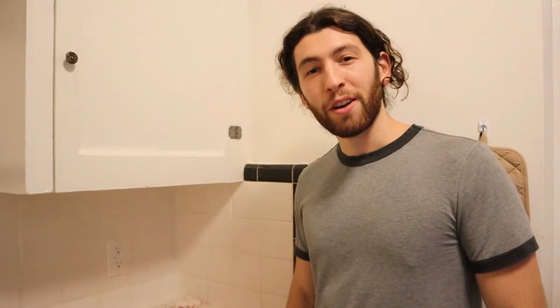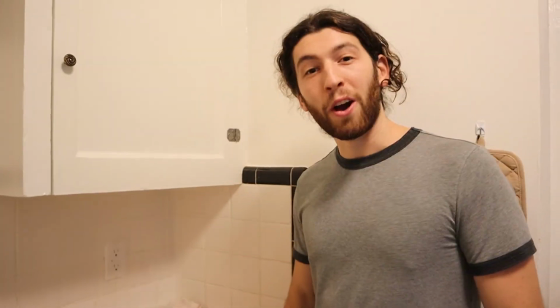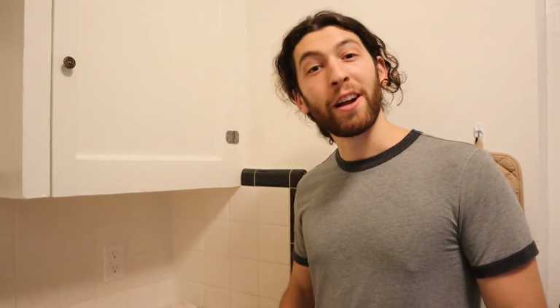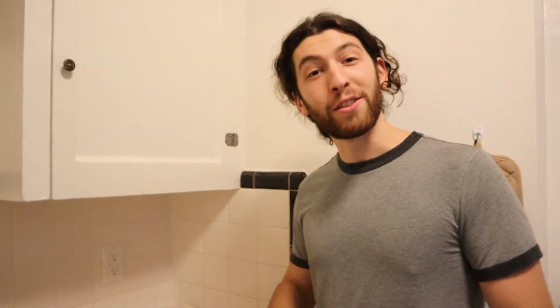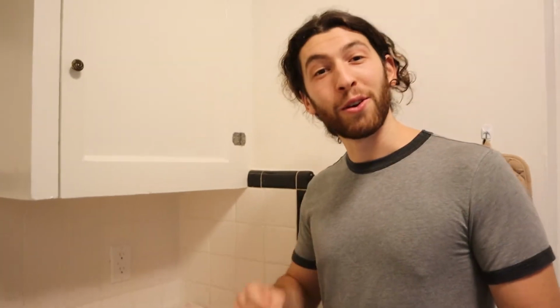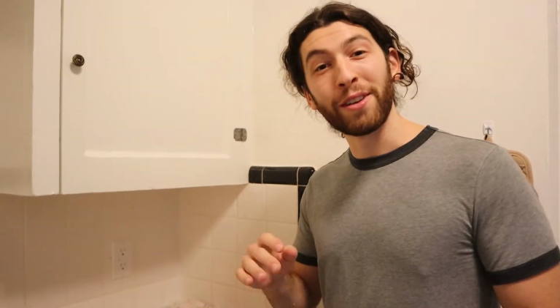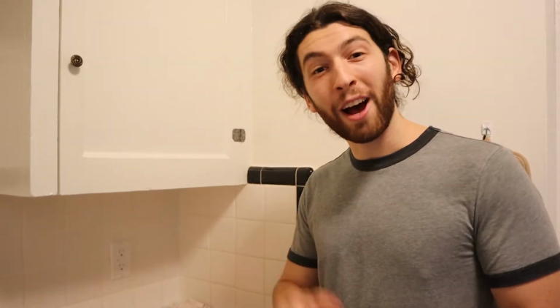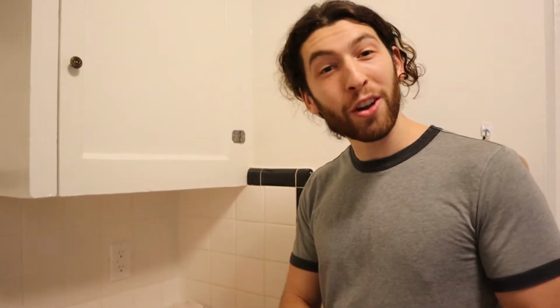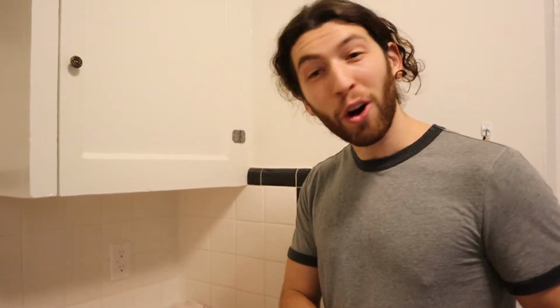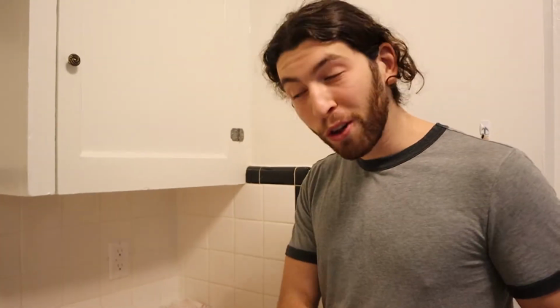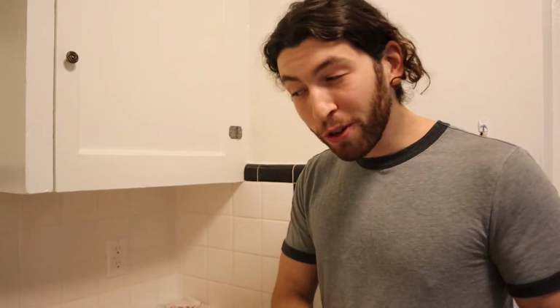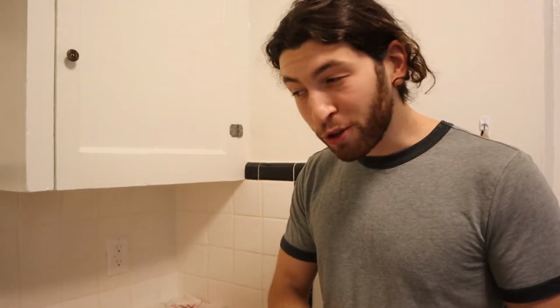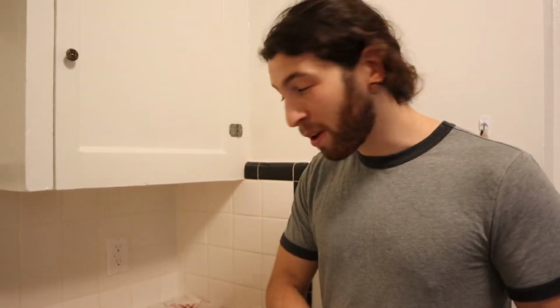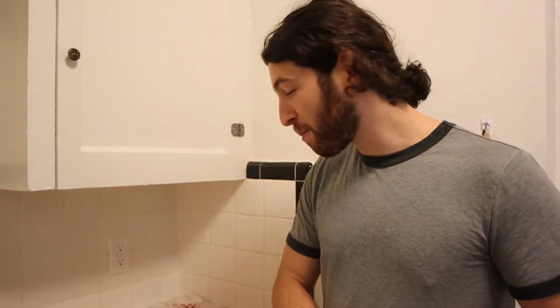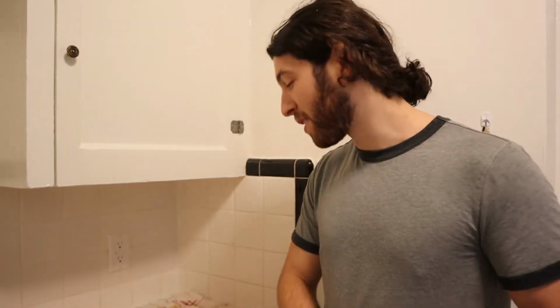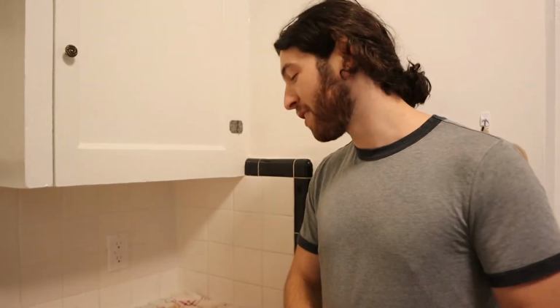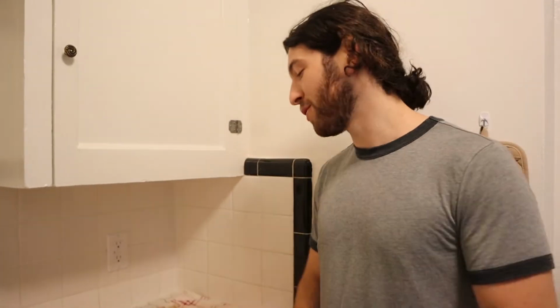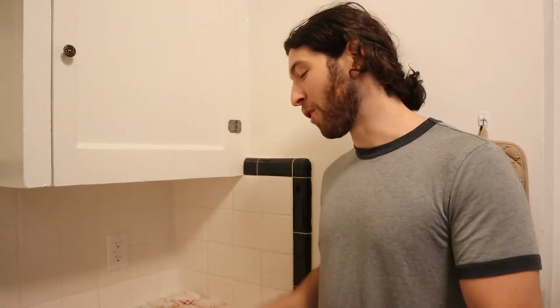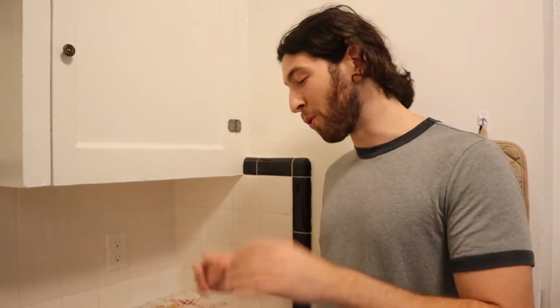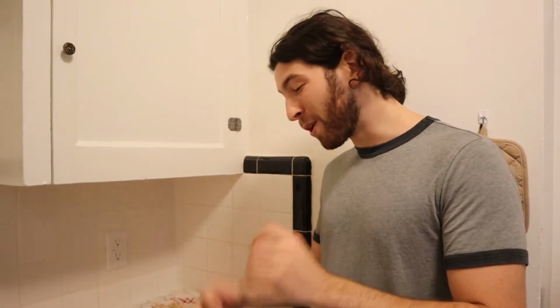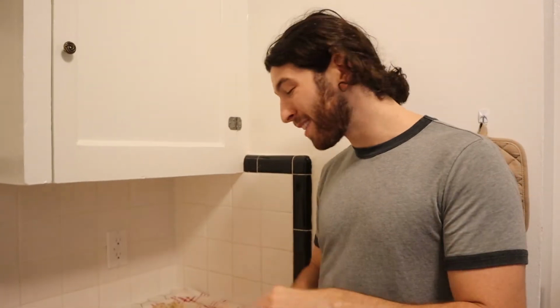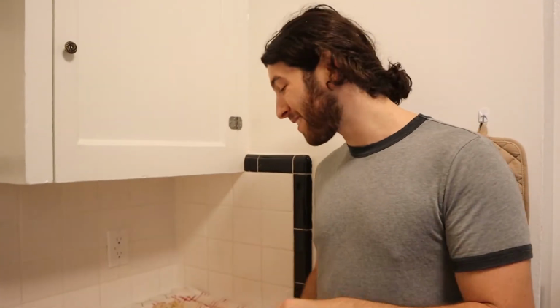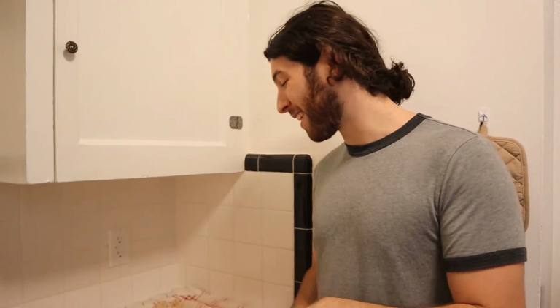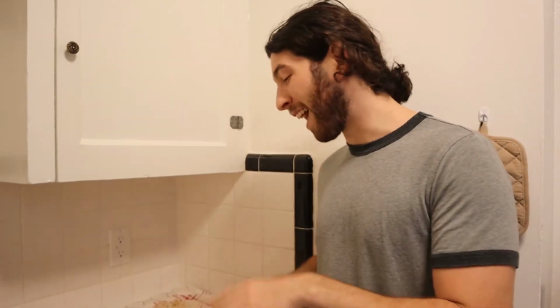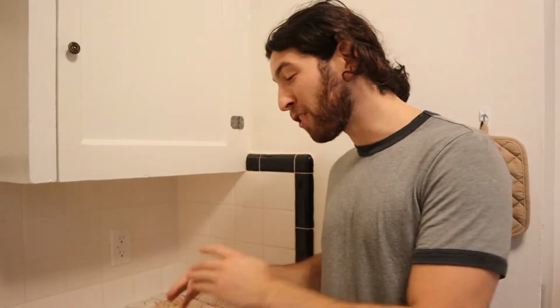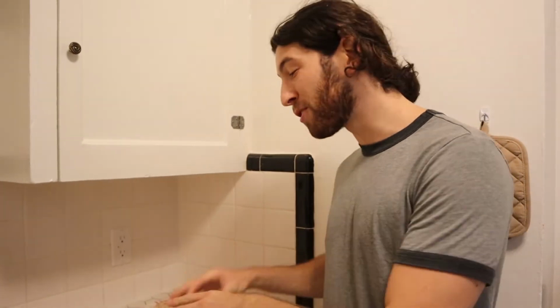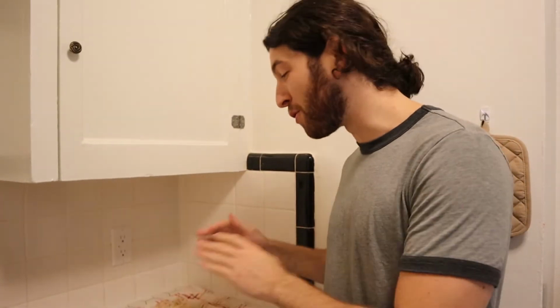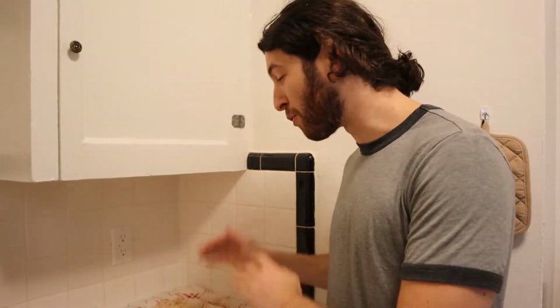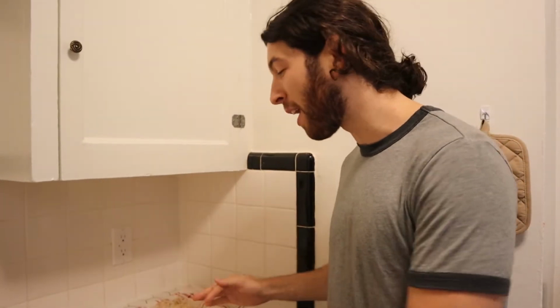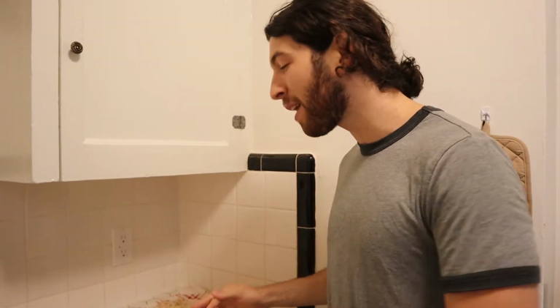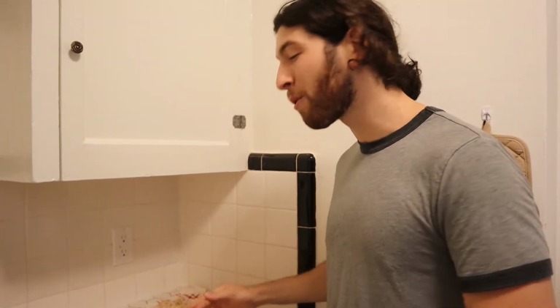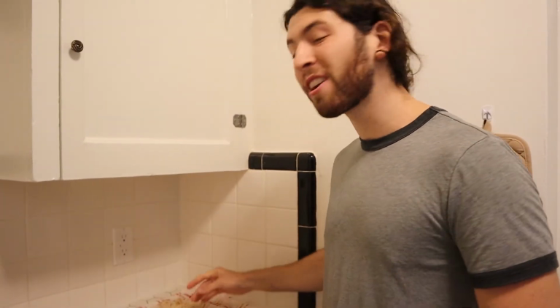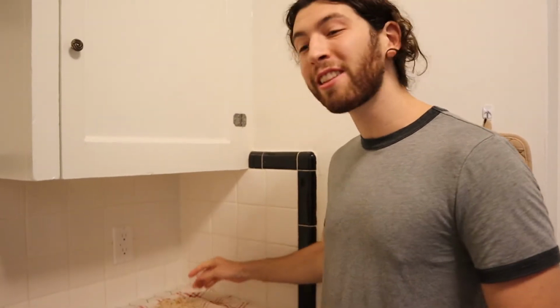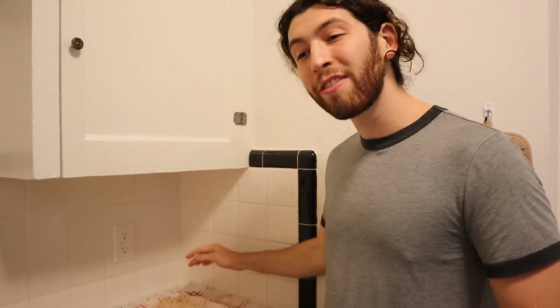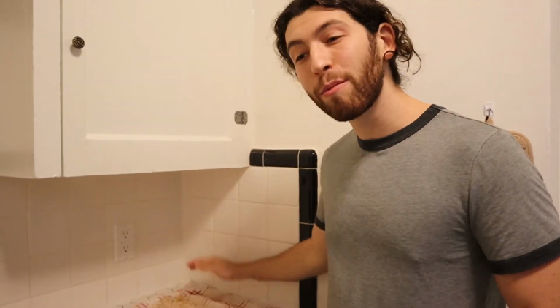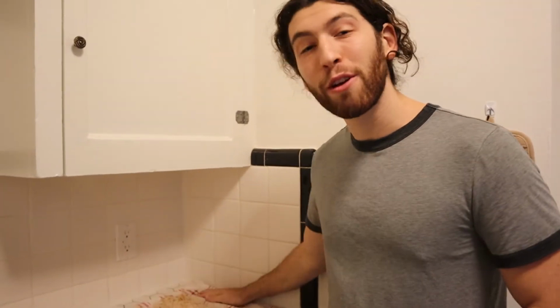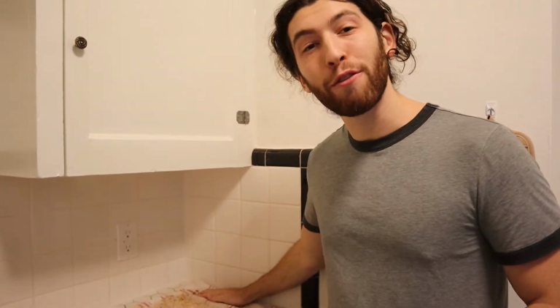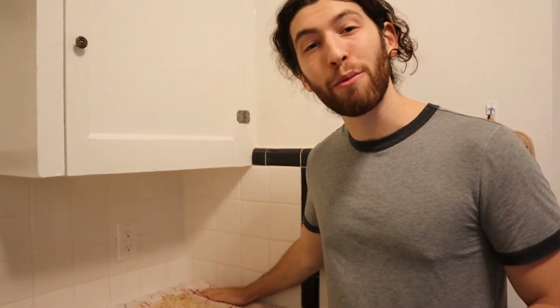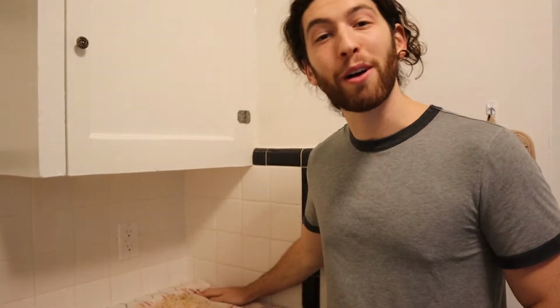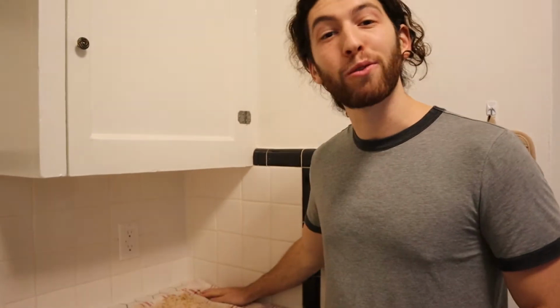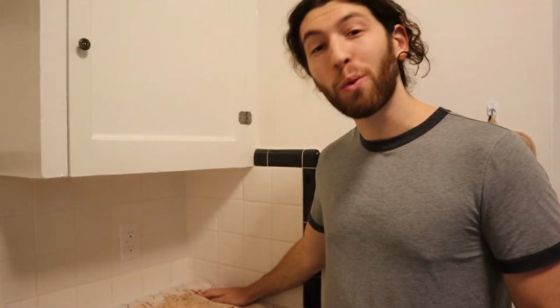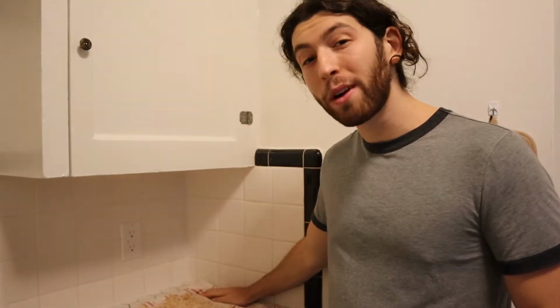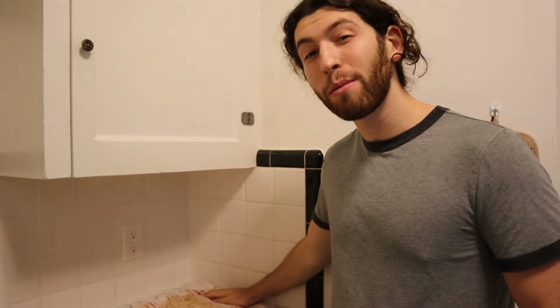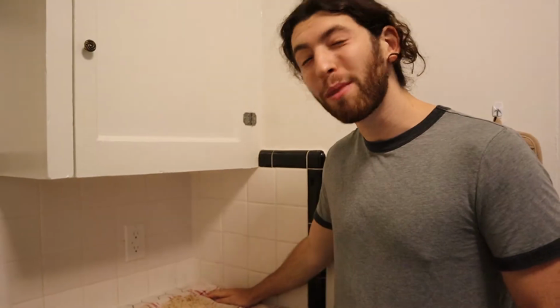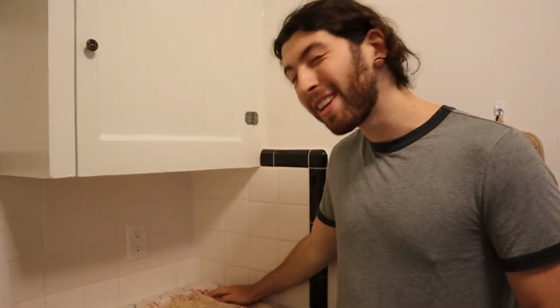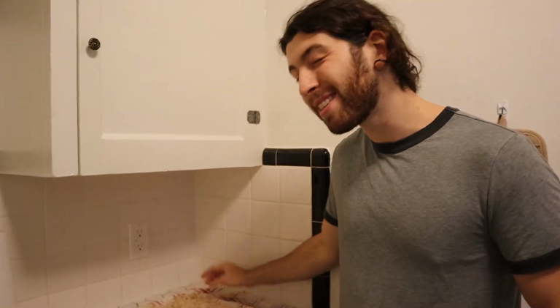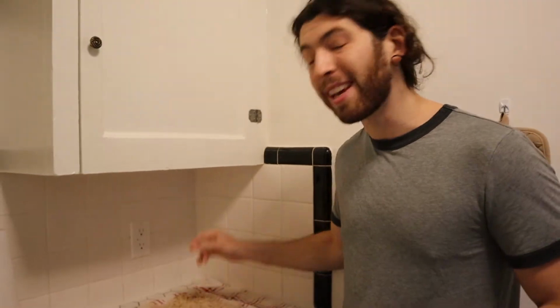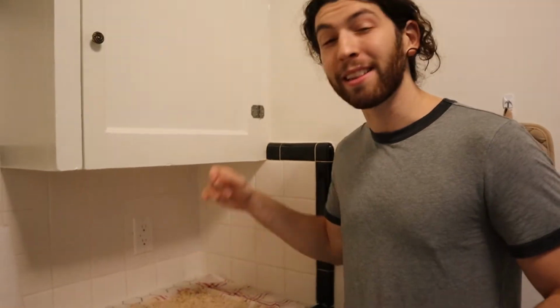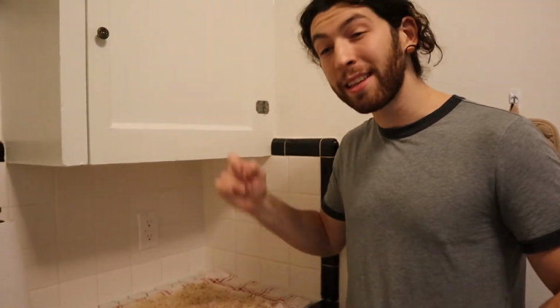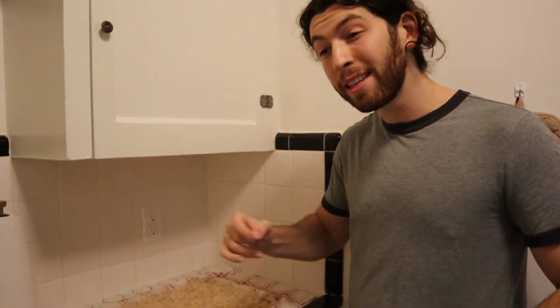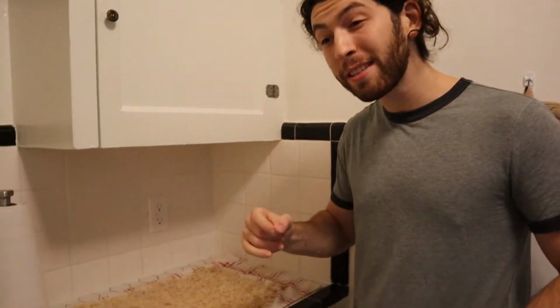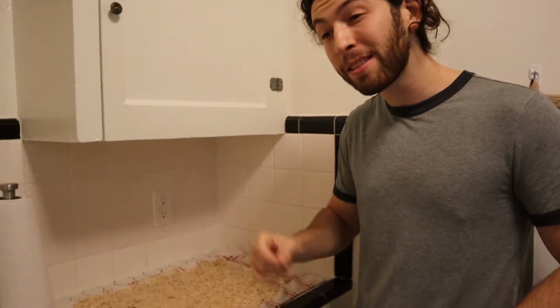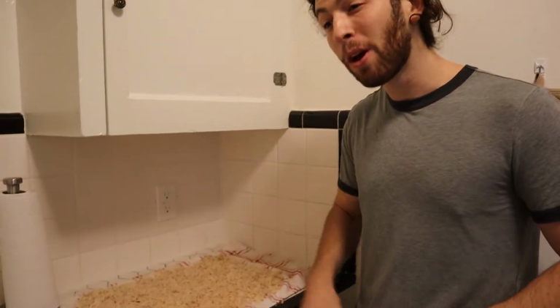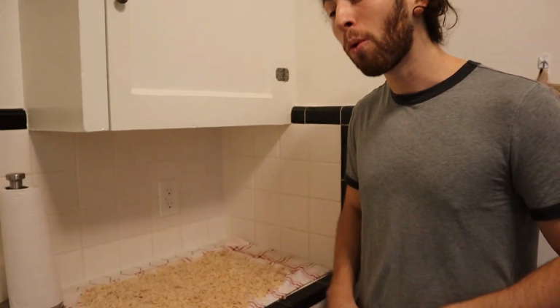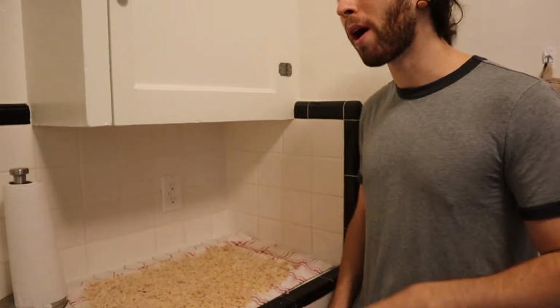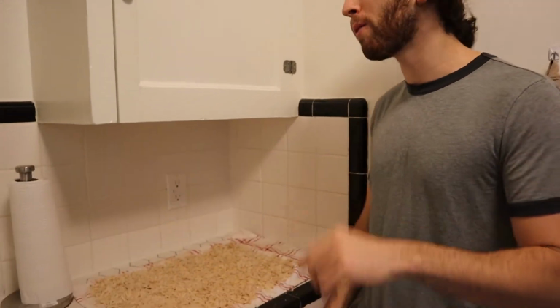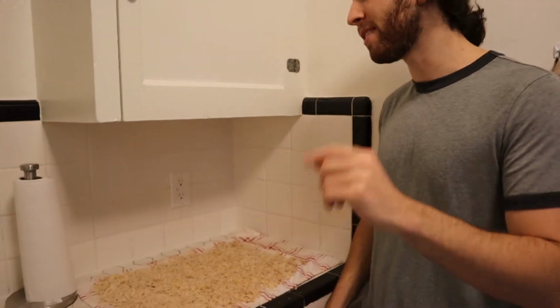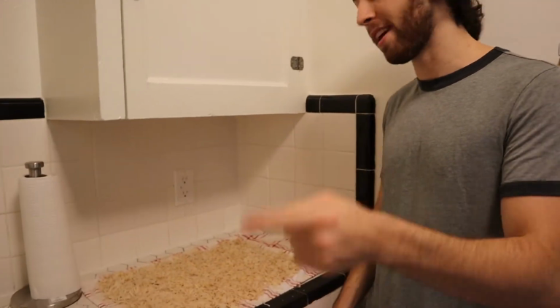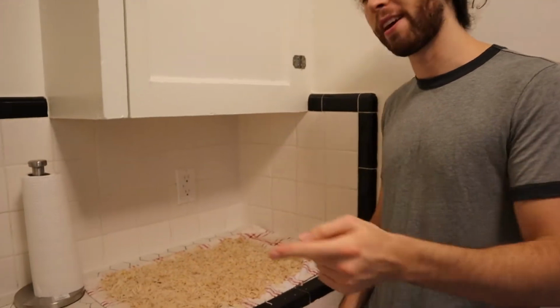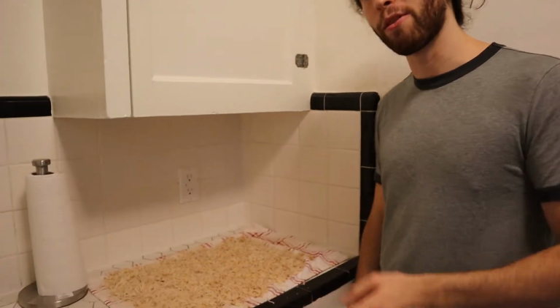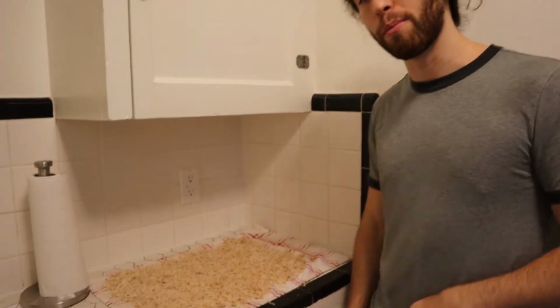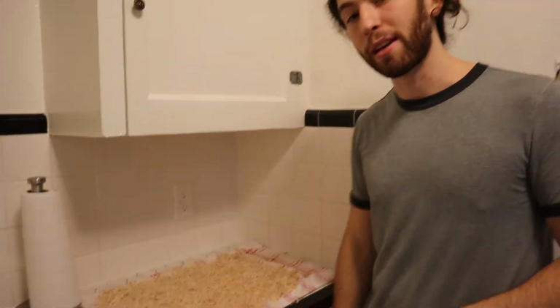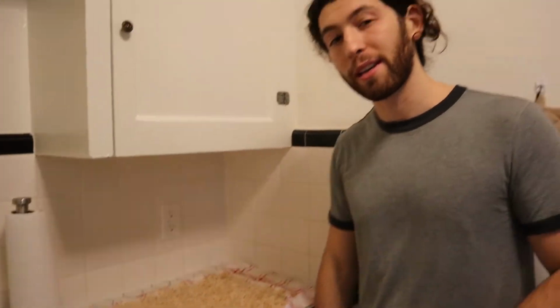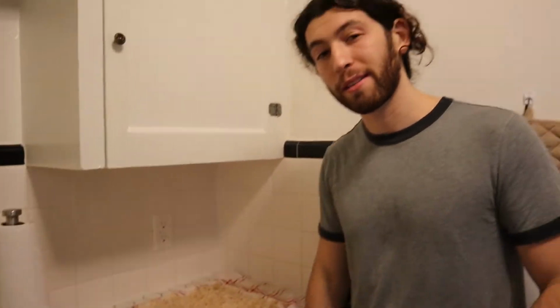Now that all those shredded potatoes are rinsed and out to dry, we're going to leave them here for about 20 minutes at least while we take care of the pancakes.